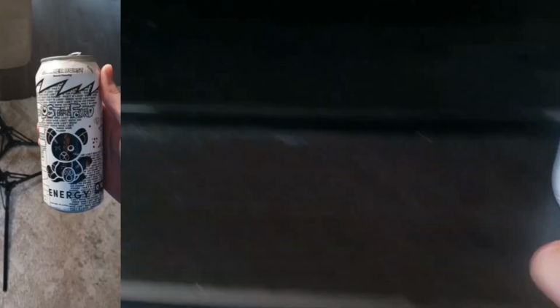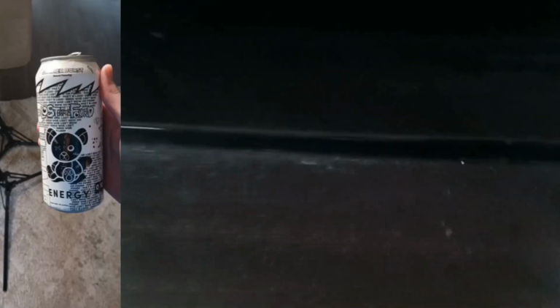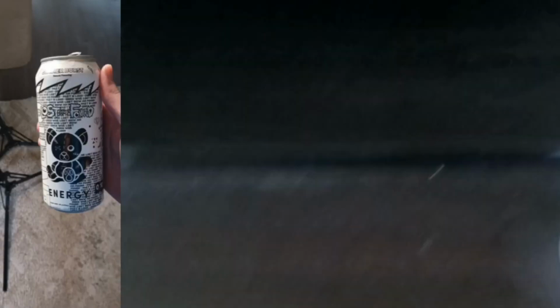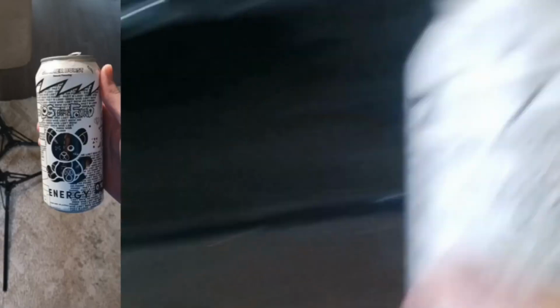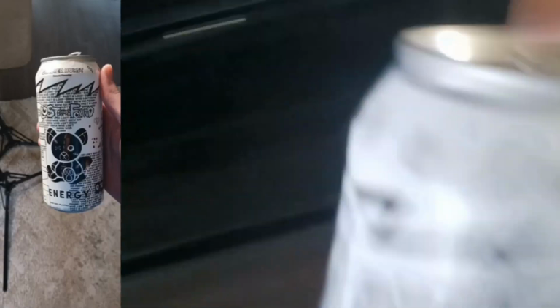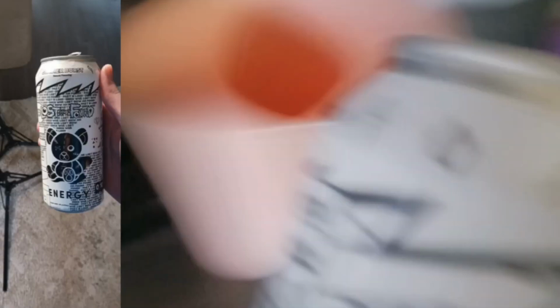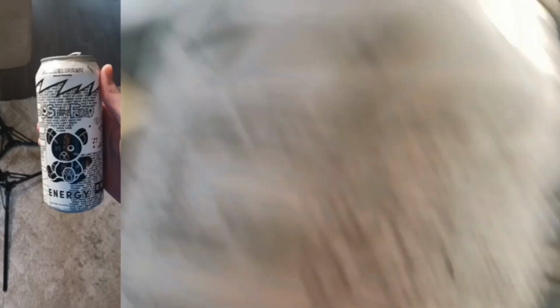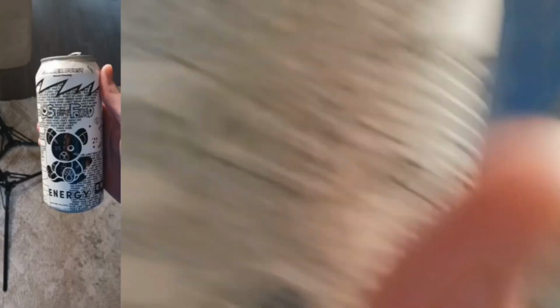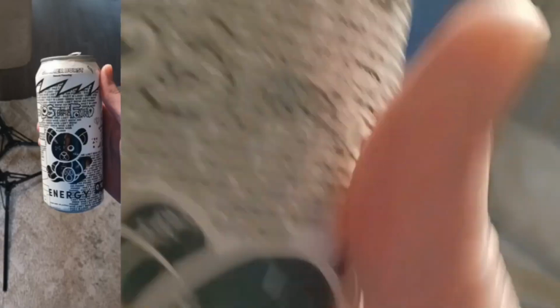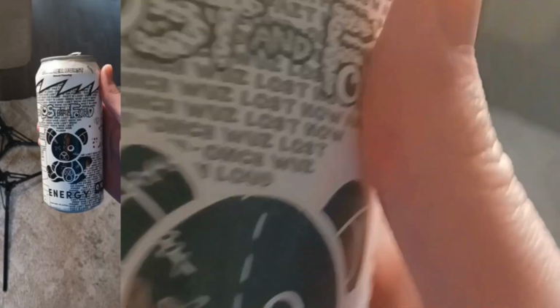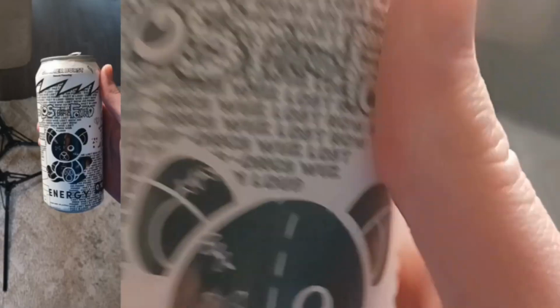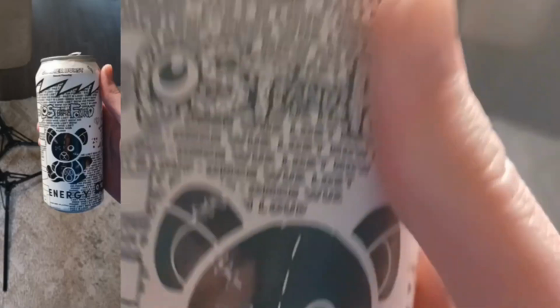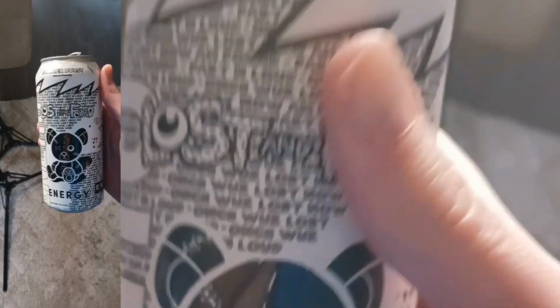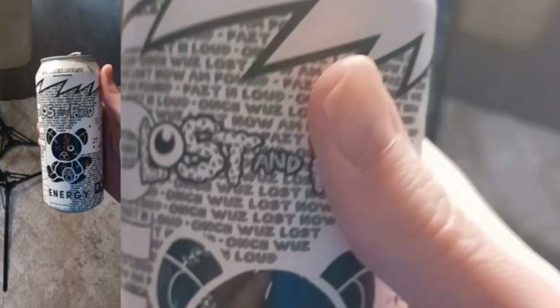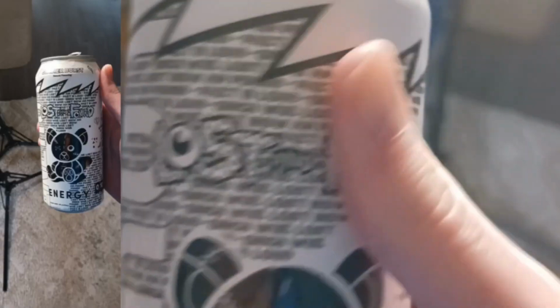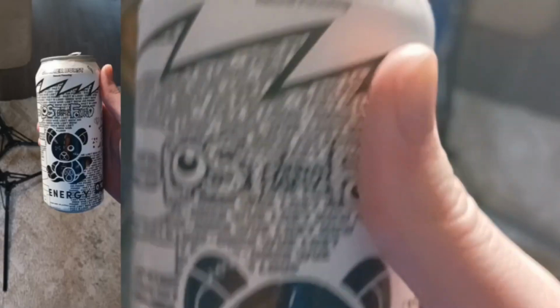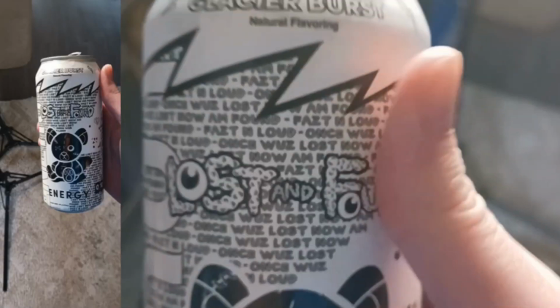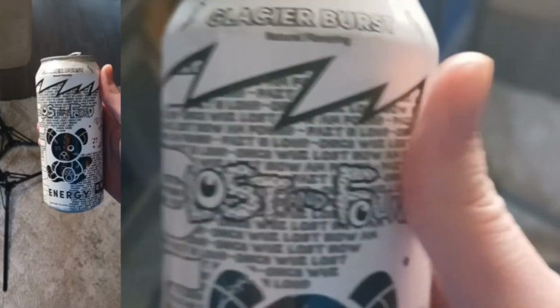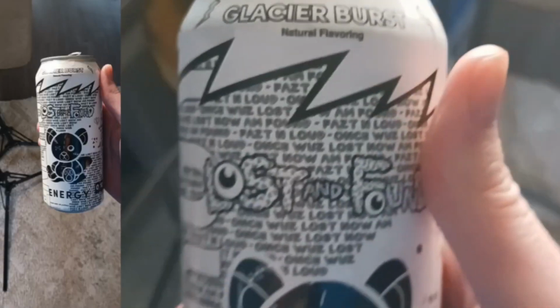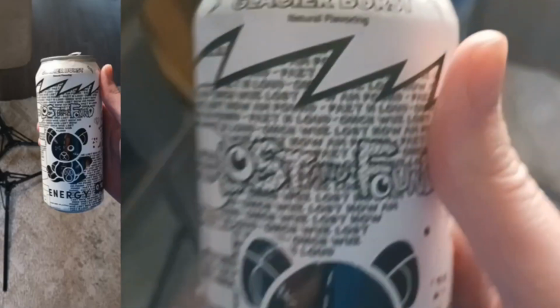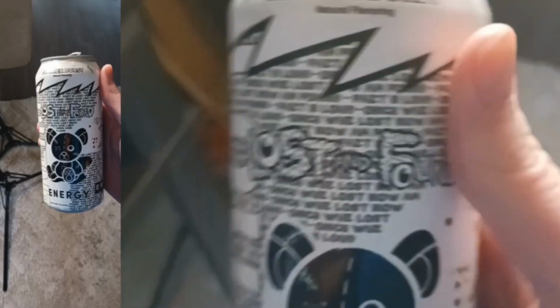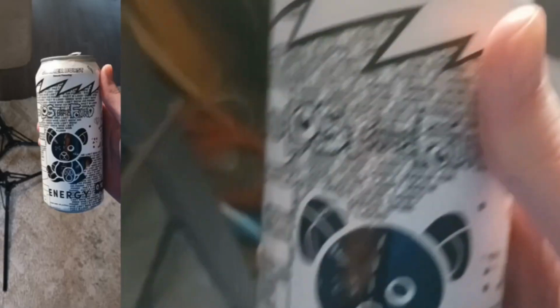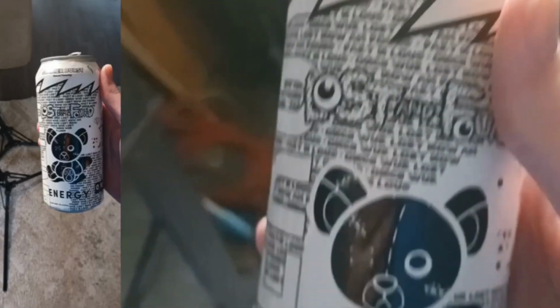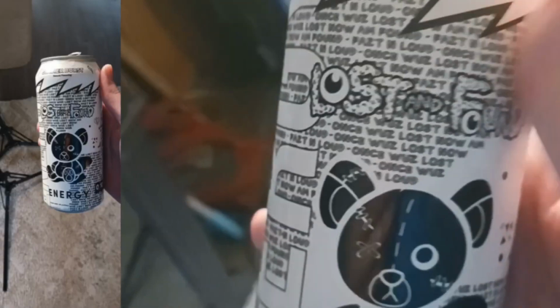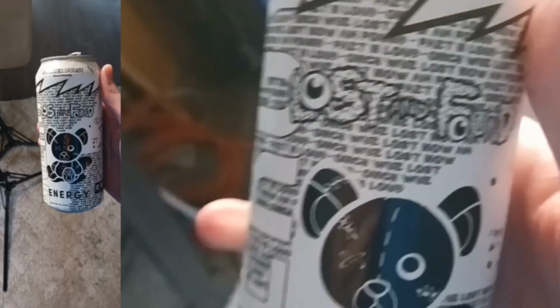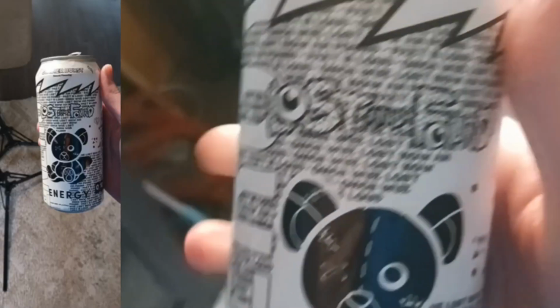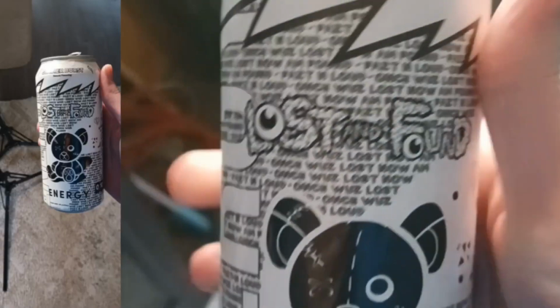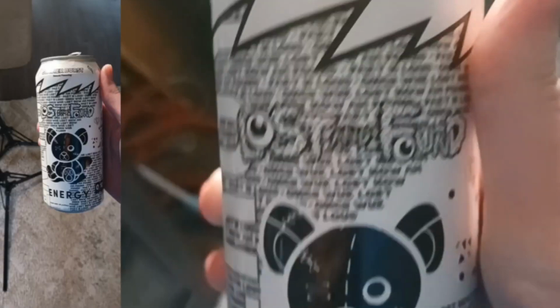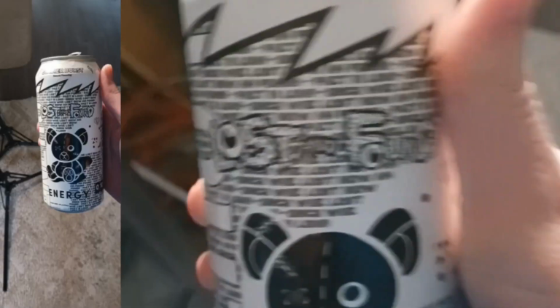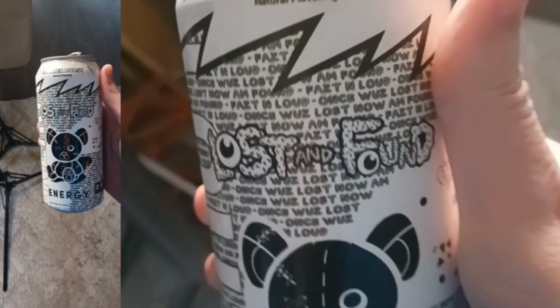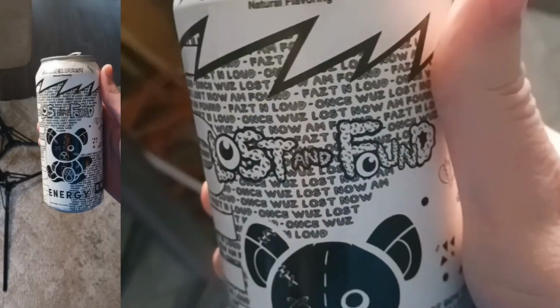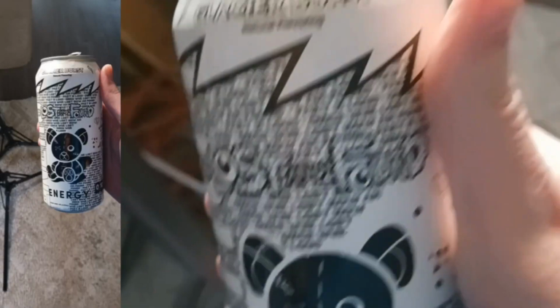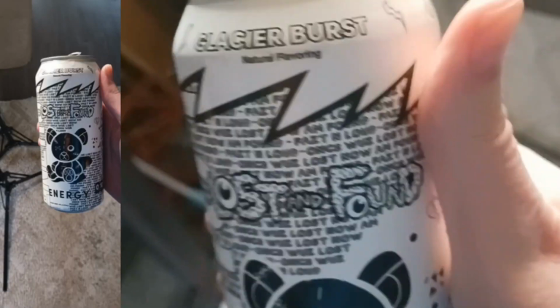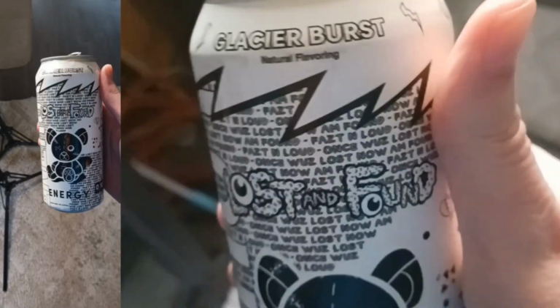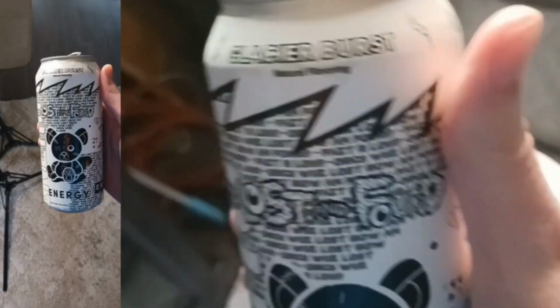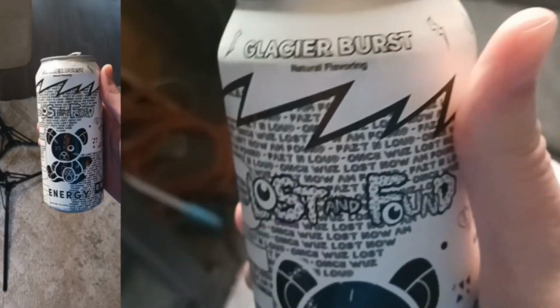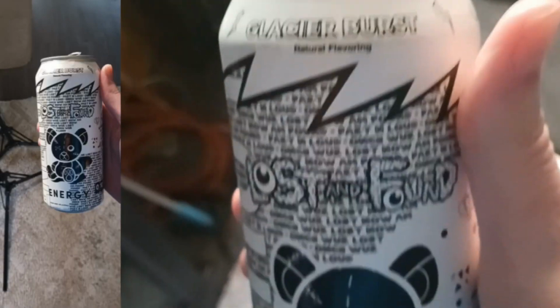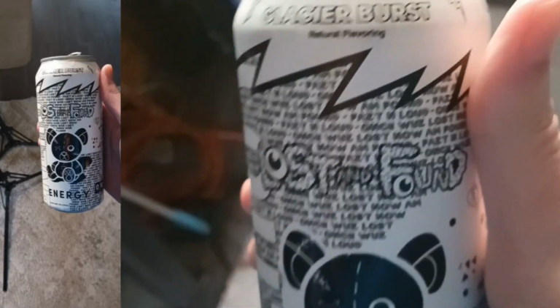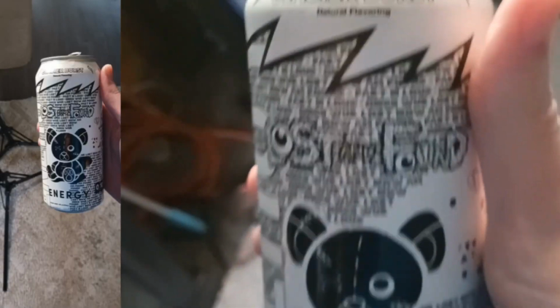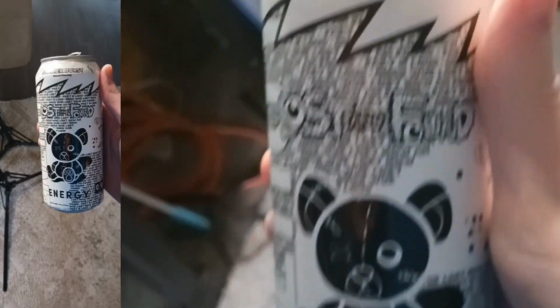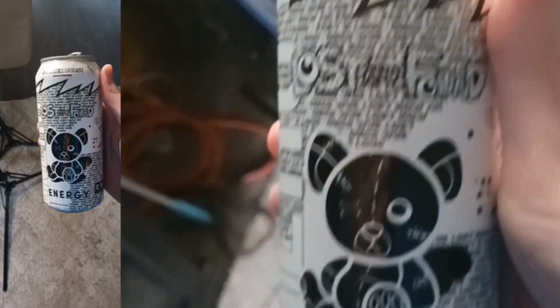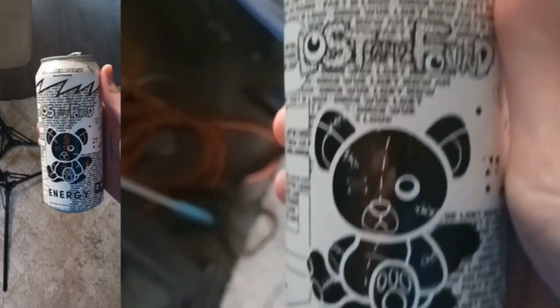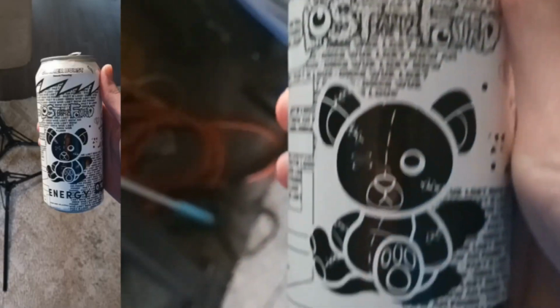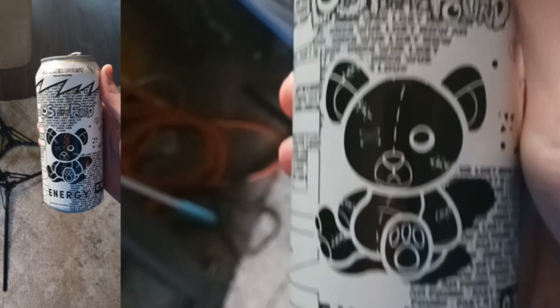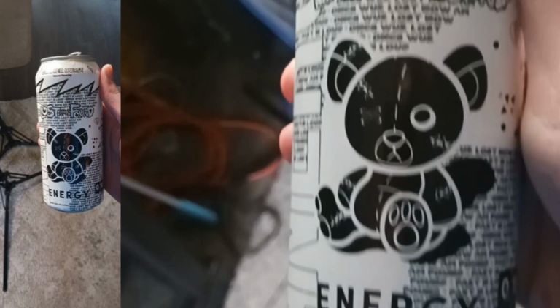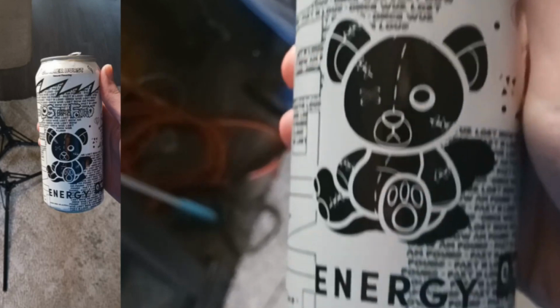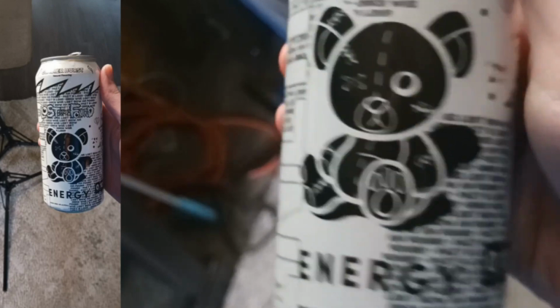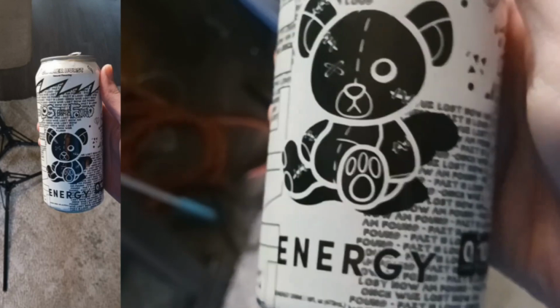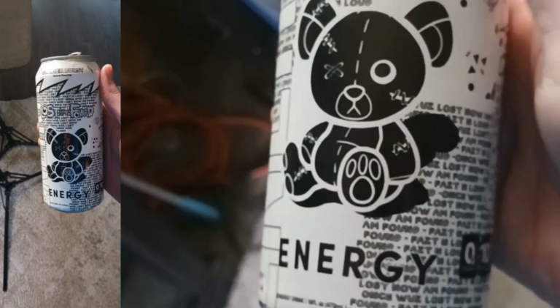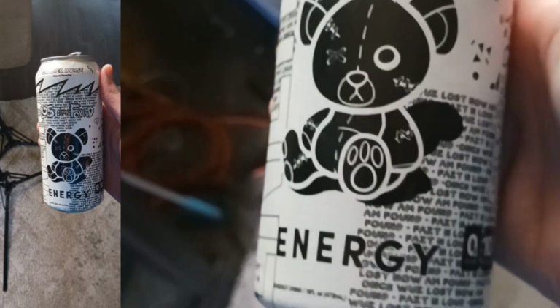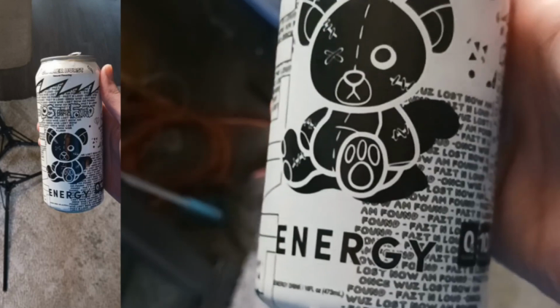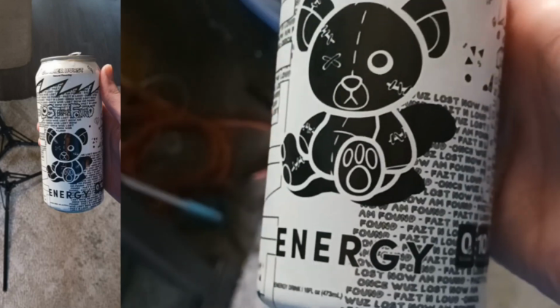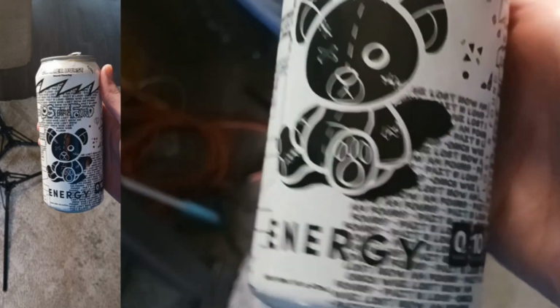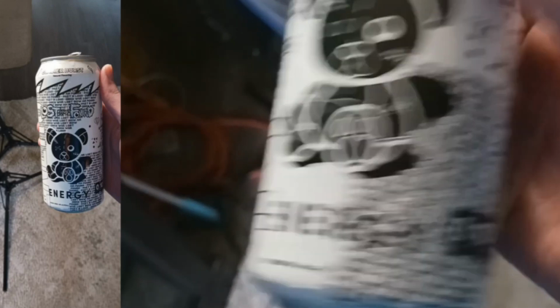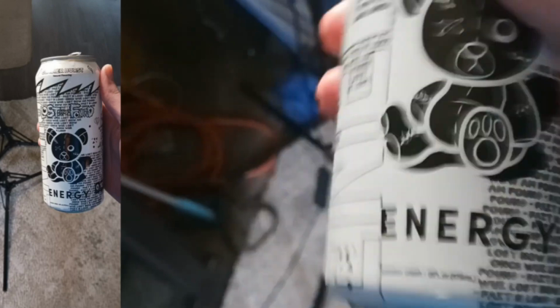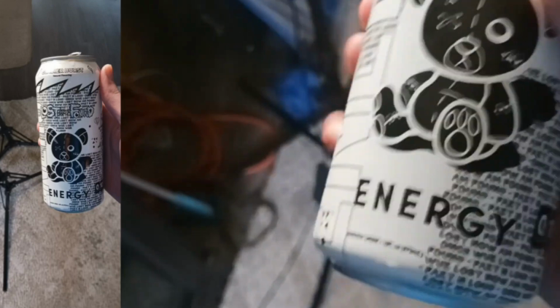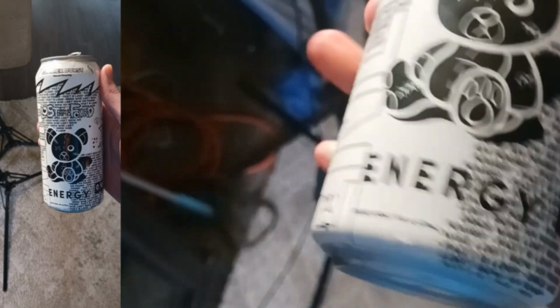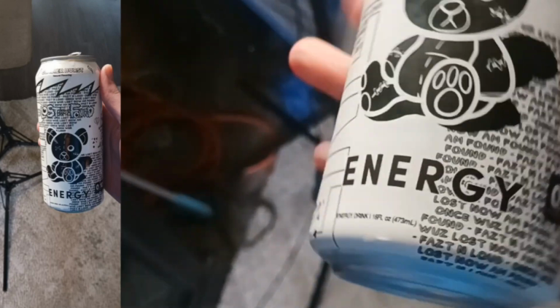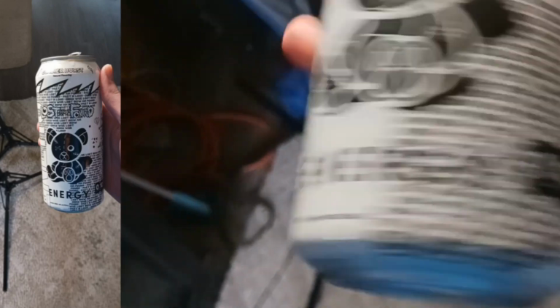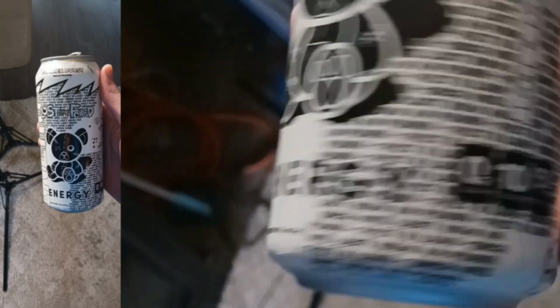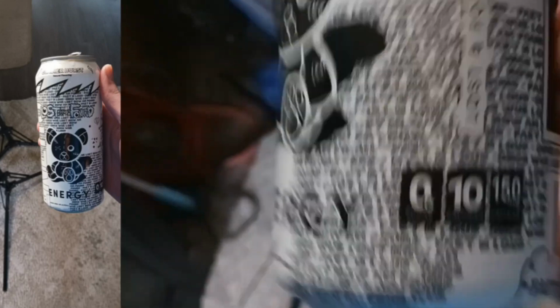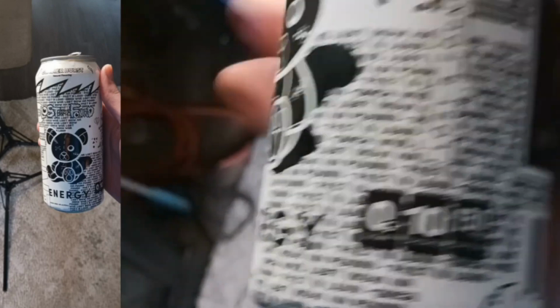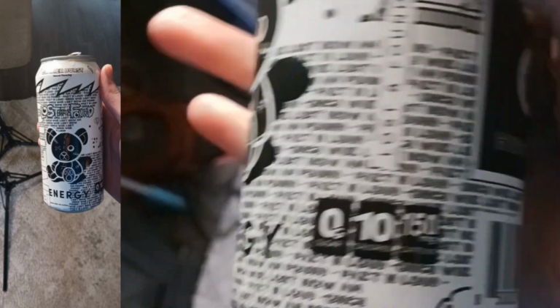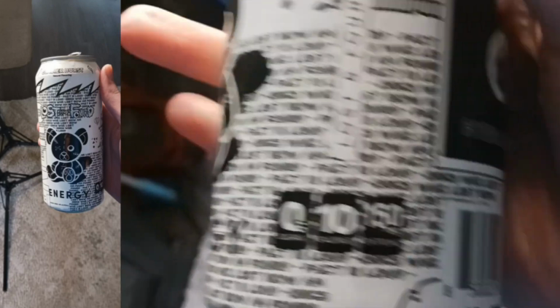What's up guys, it's Miss Lance Drinks back in another video. Today we got Lost and Found, Glacier Burst, Natural Flavoring — Lost and Found Energy.